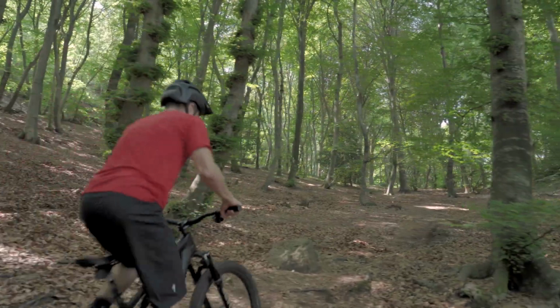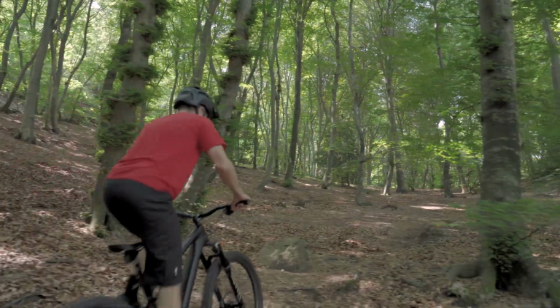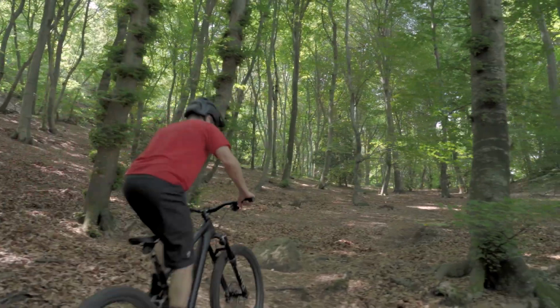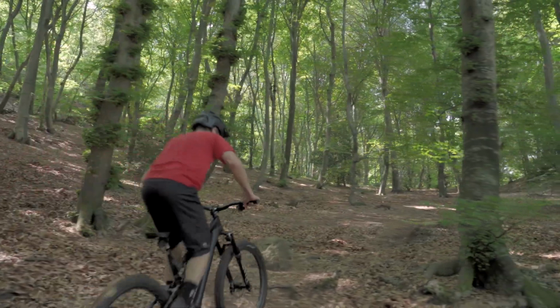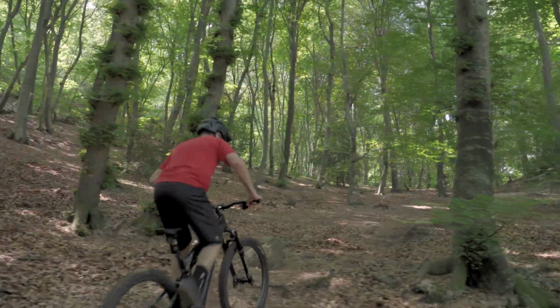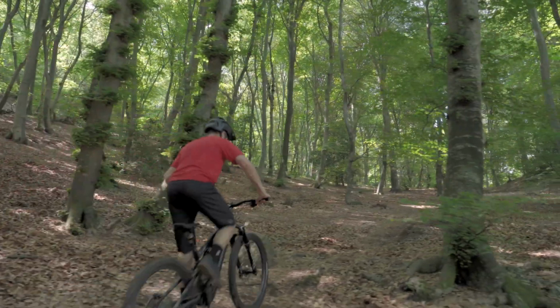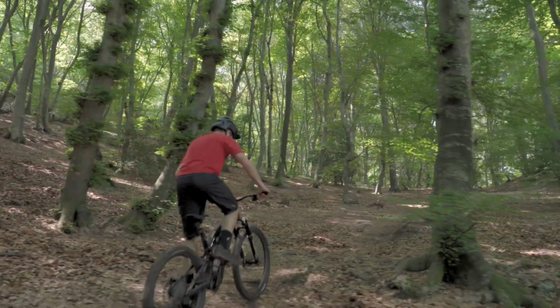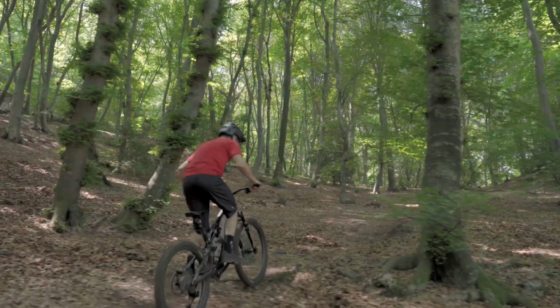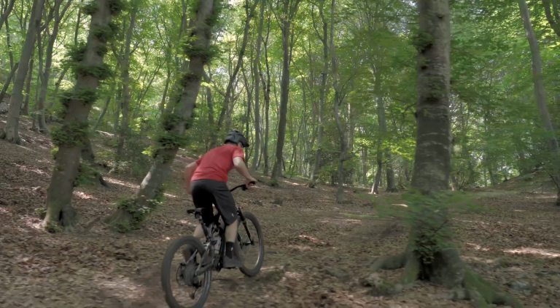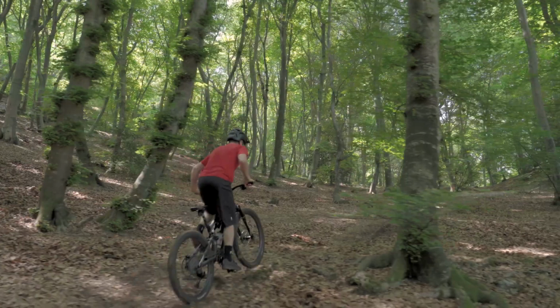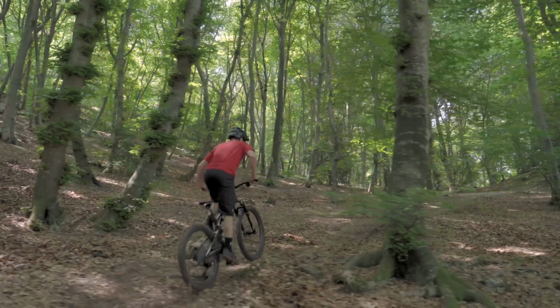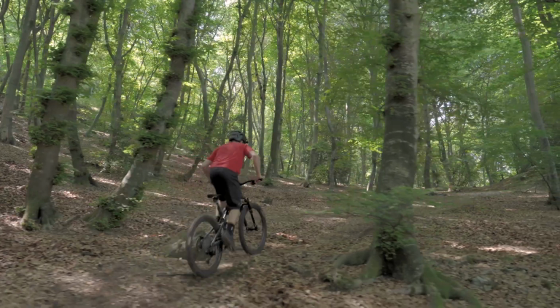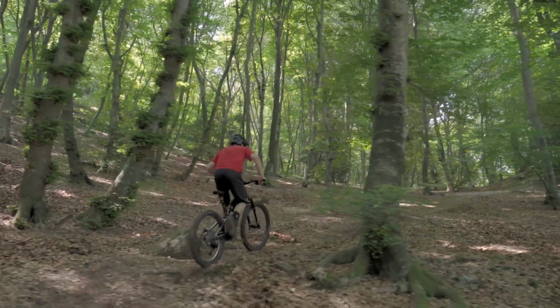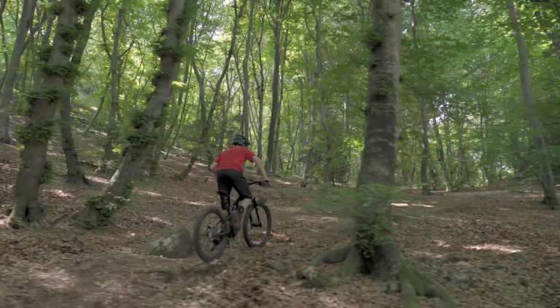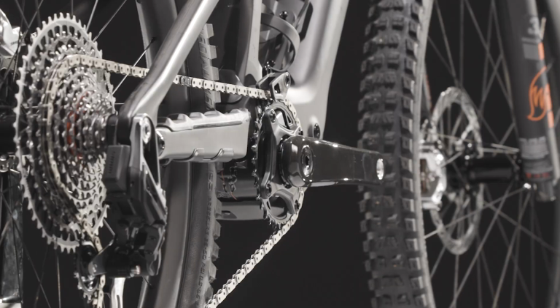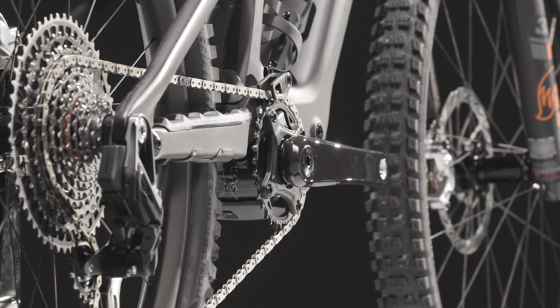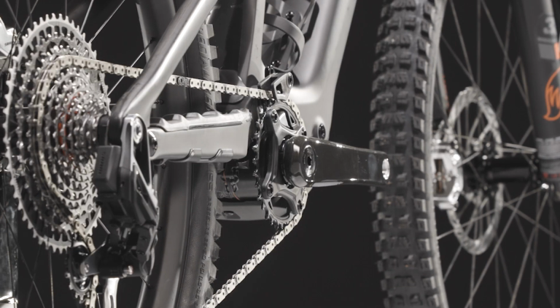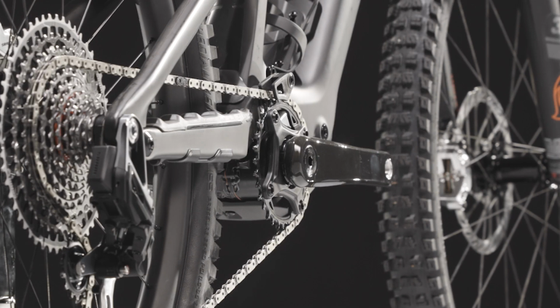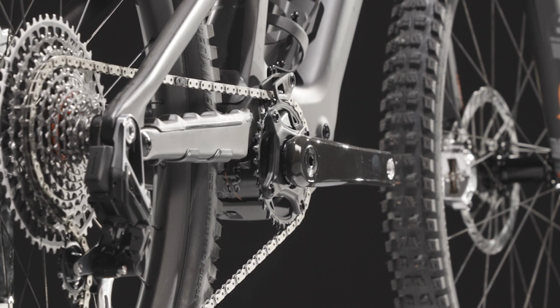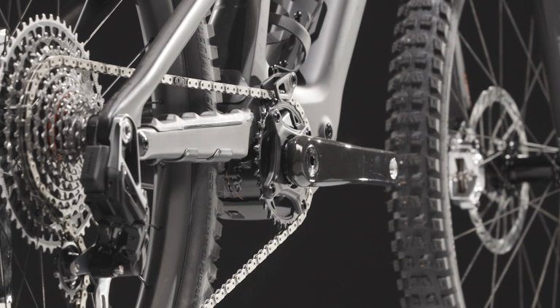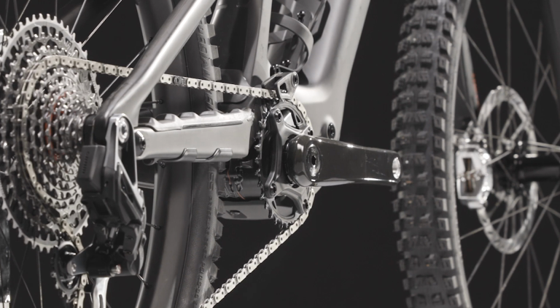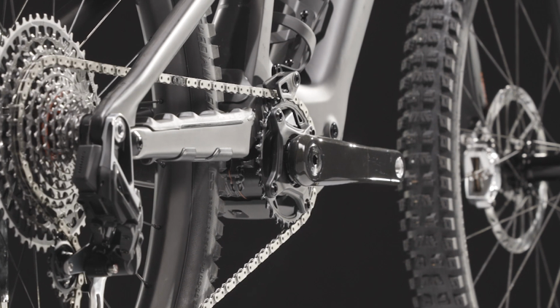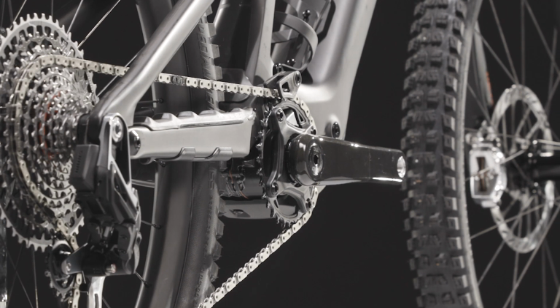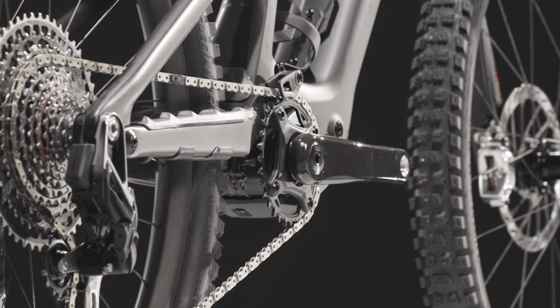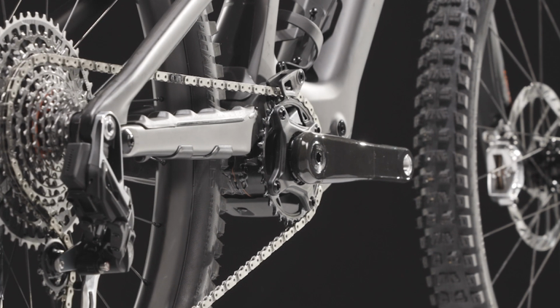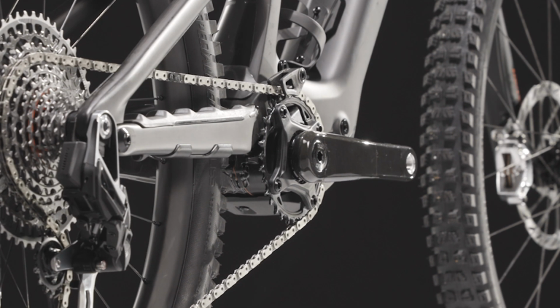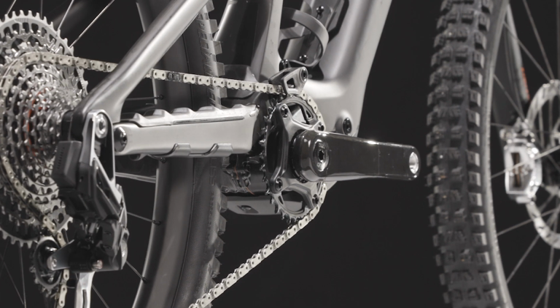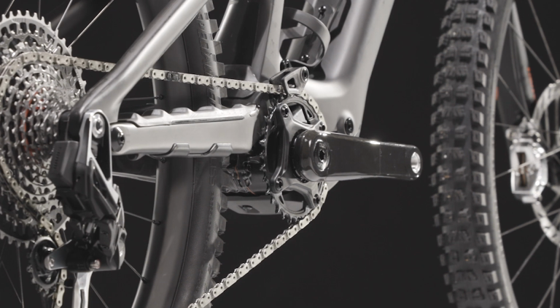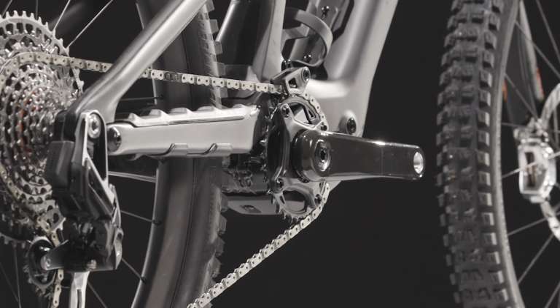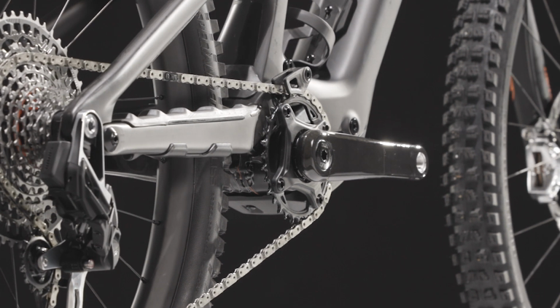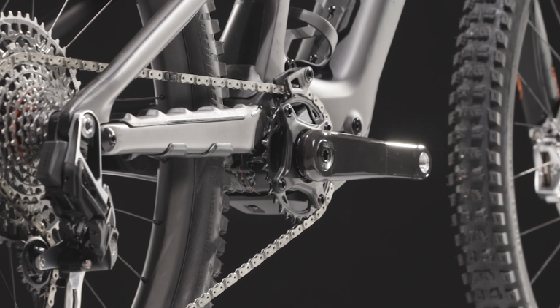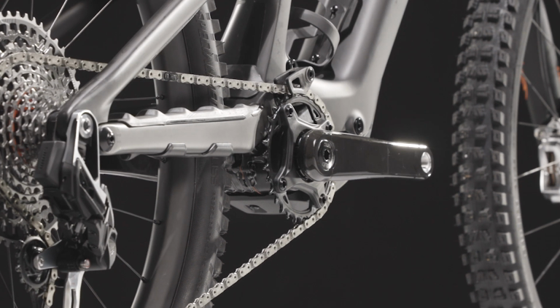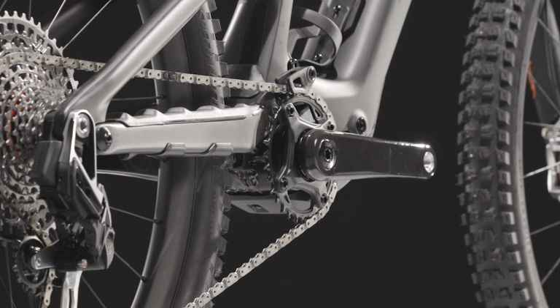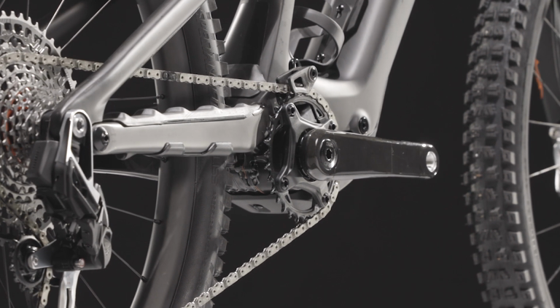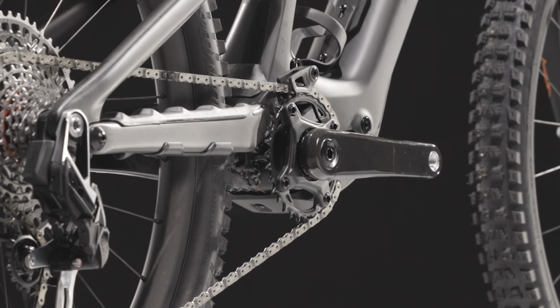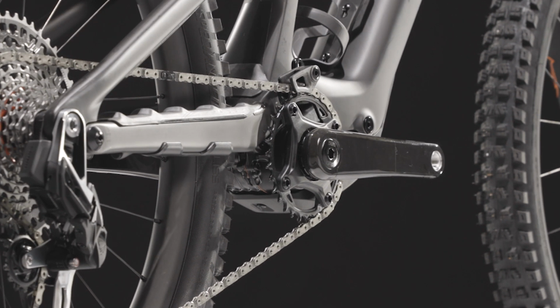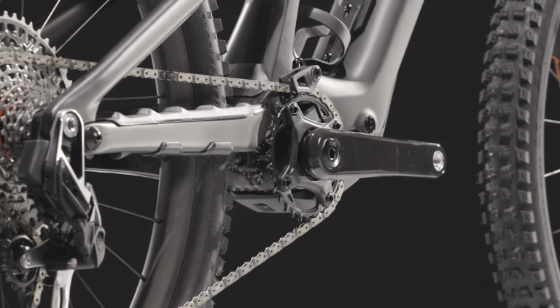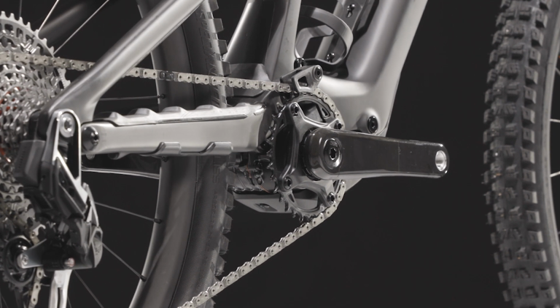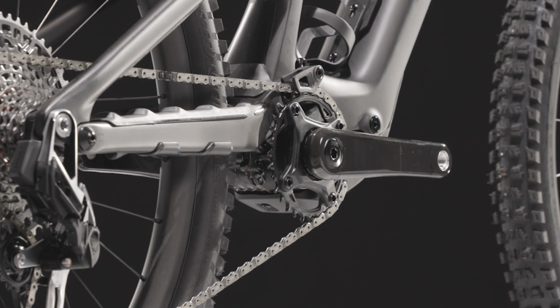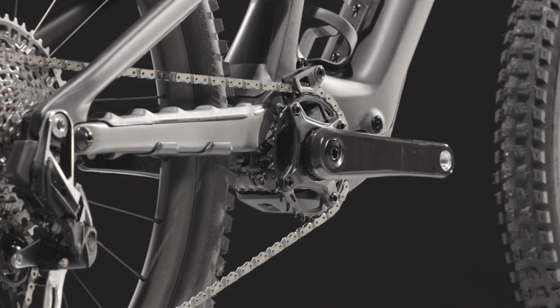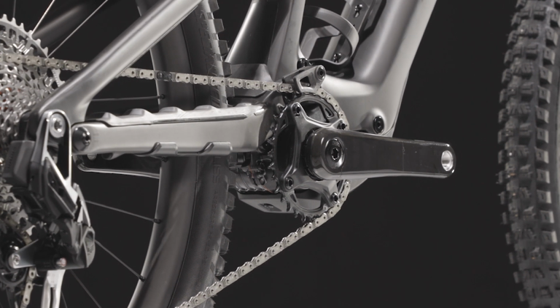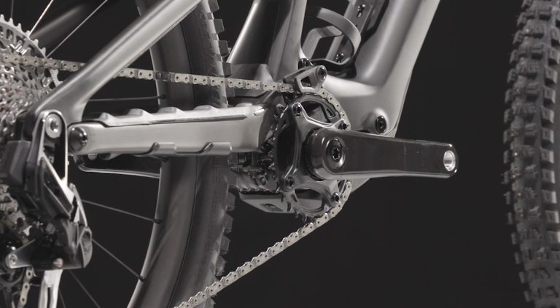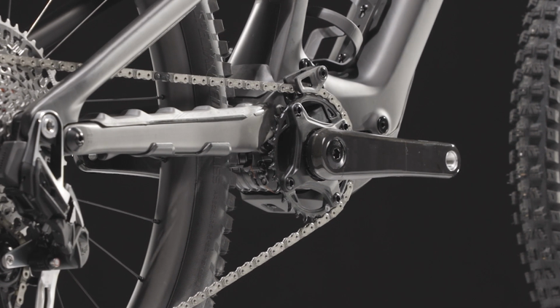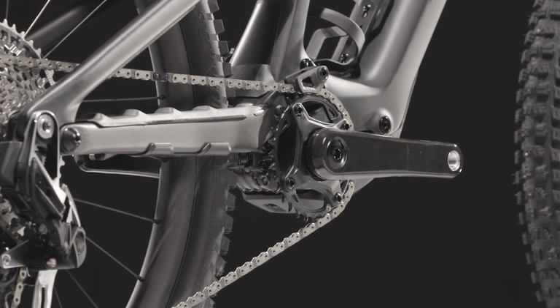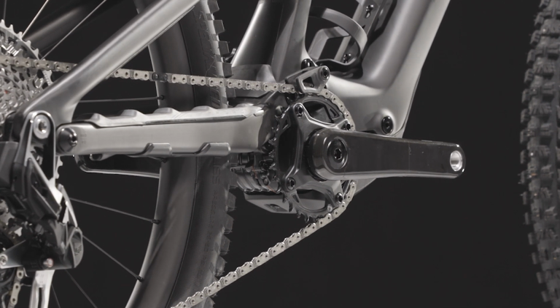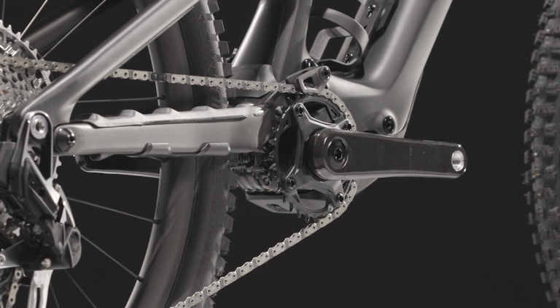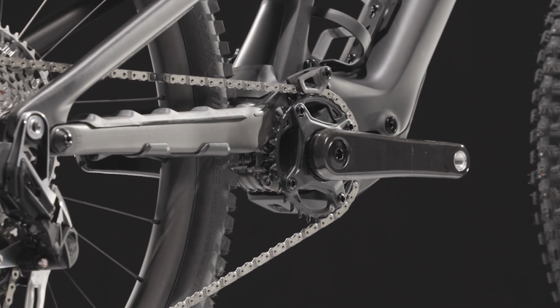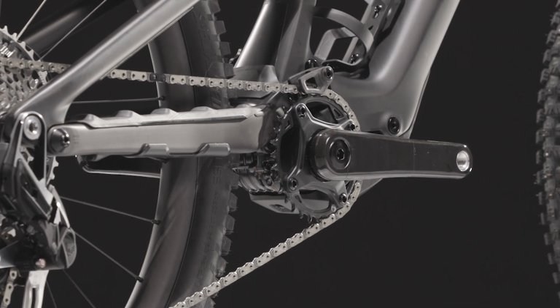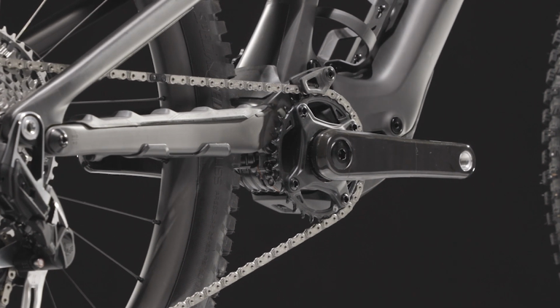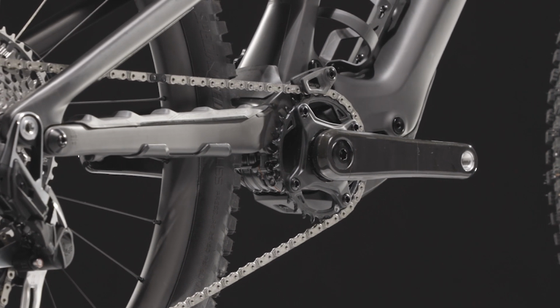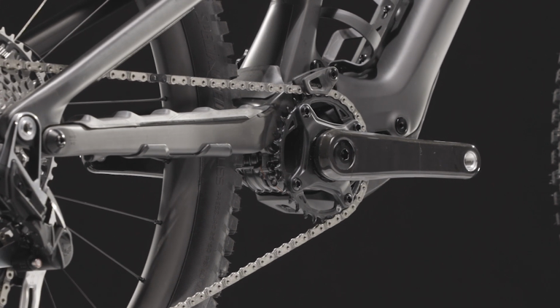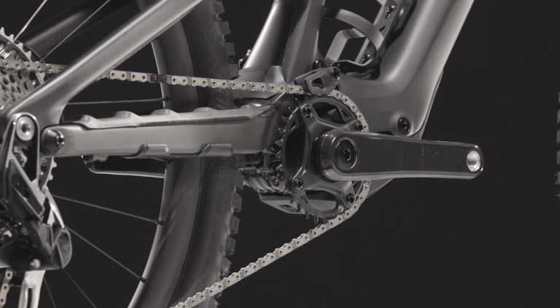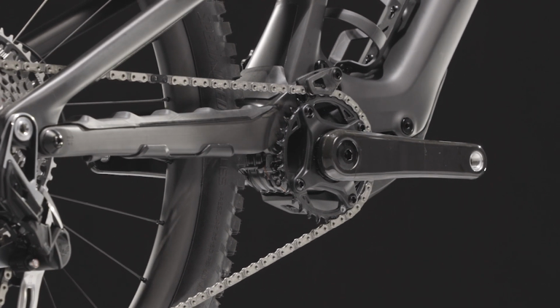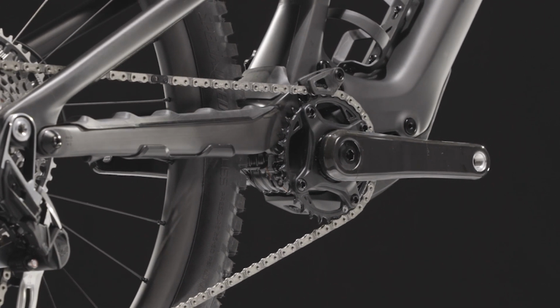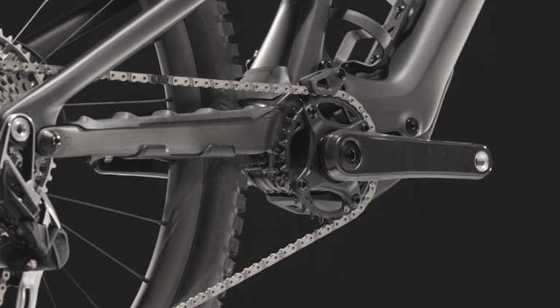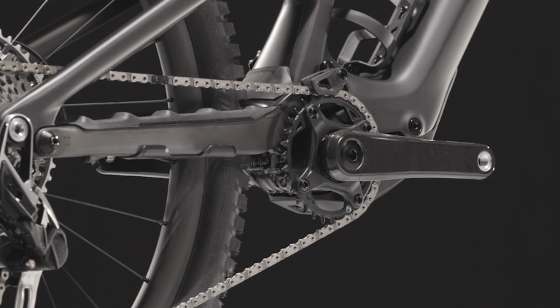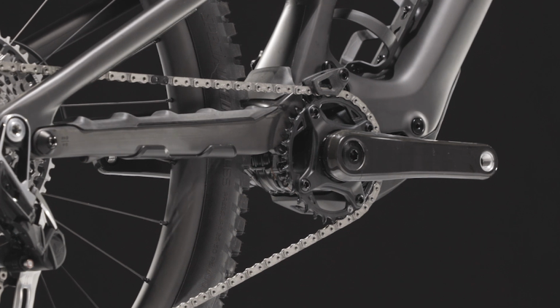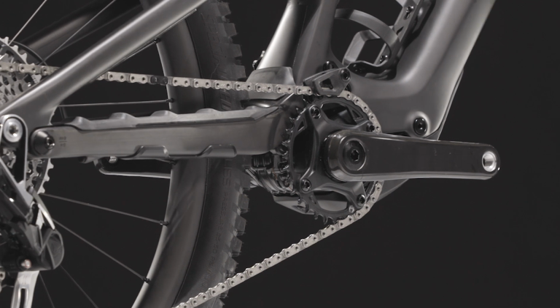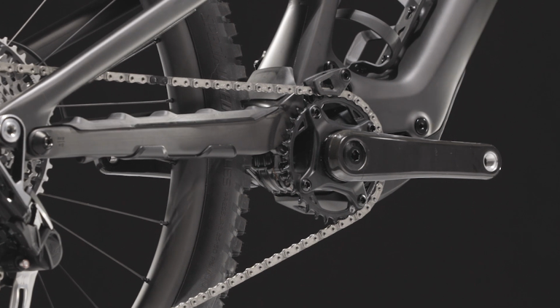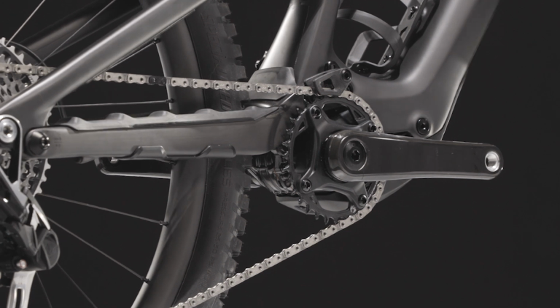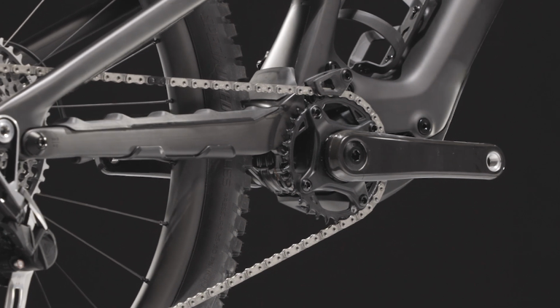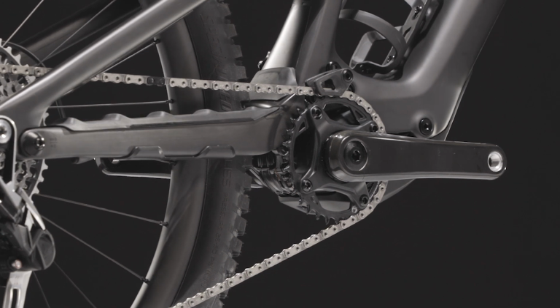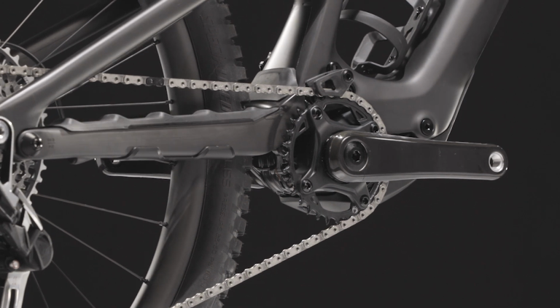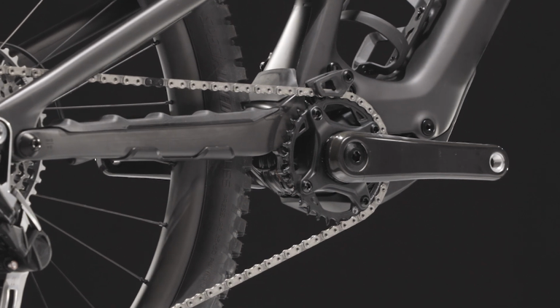The cranks and spindle have been updated to the SRAM DUB standard for the most durable and secure connection where the rider's power meets the motor.